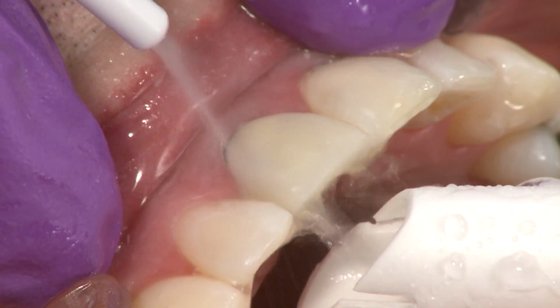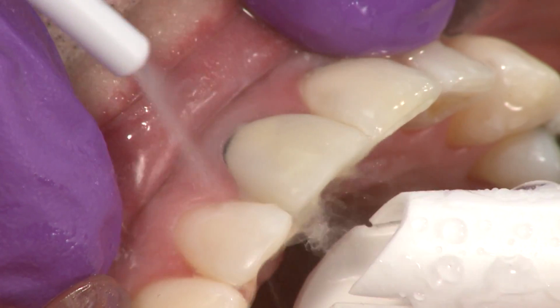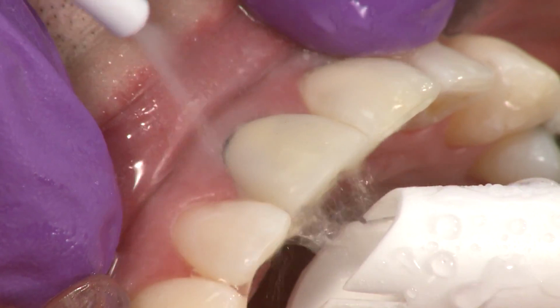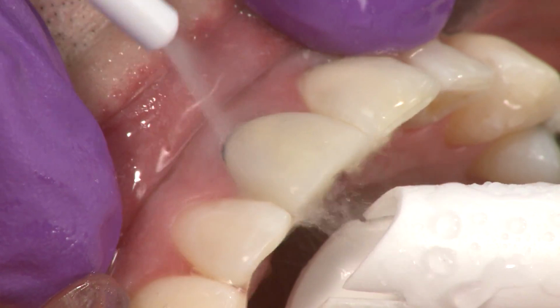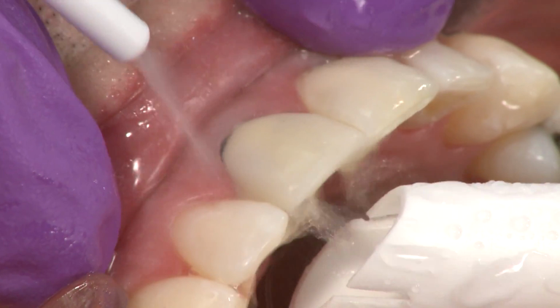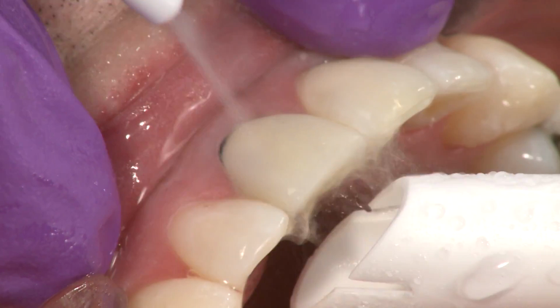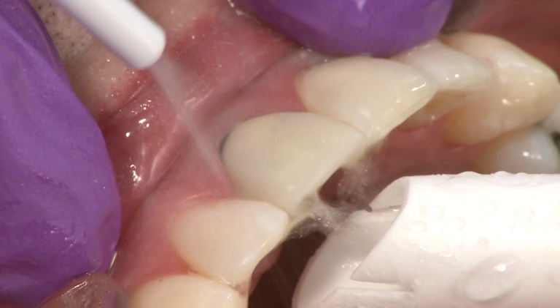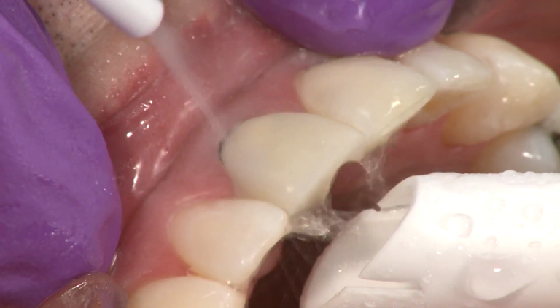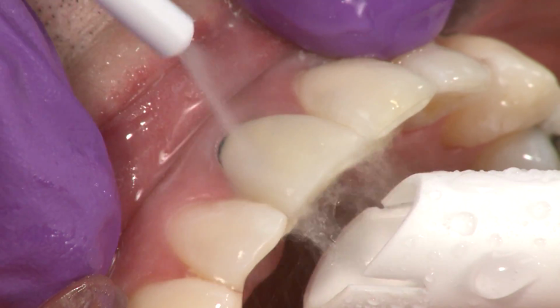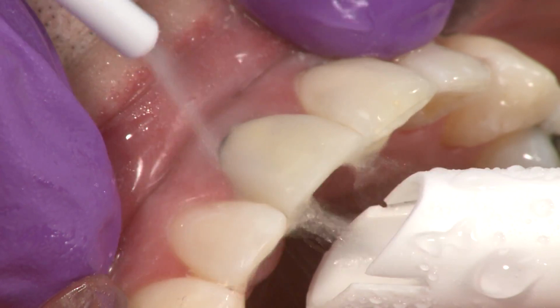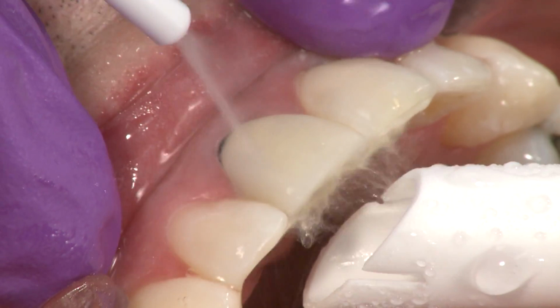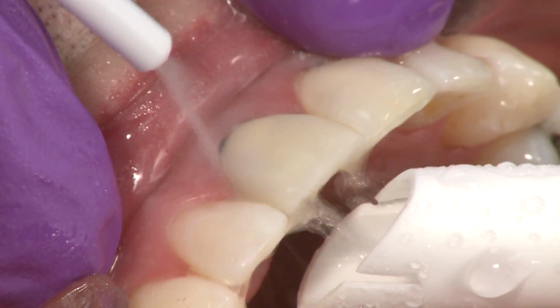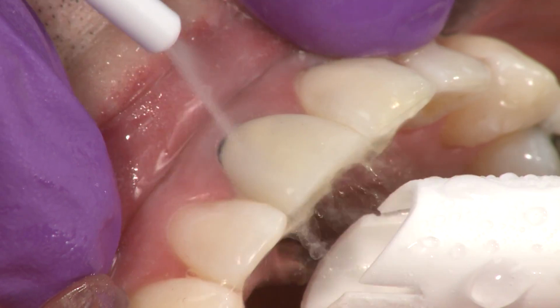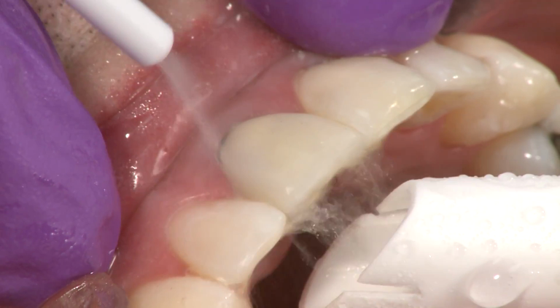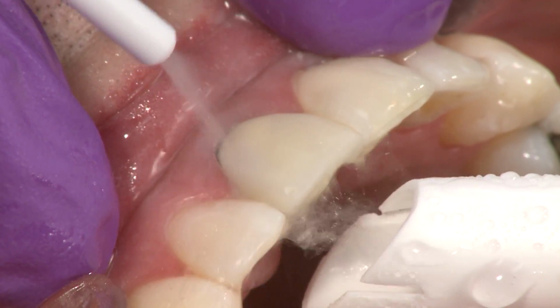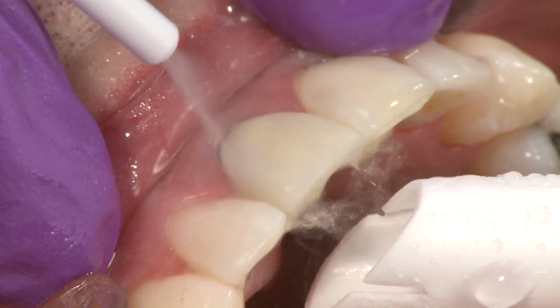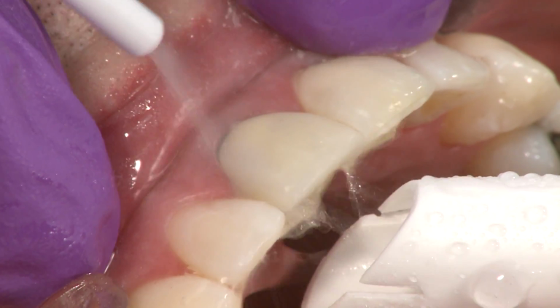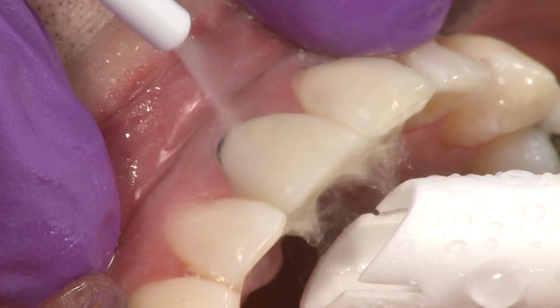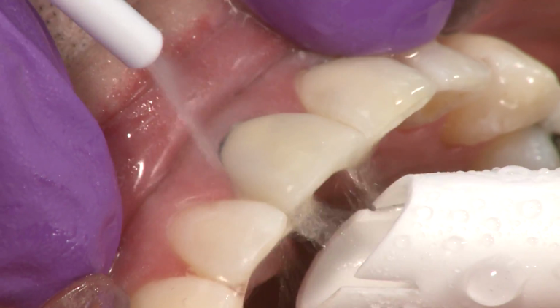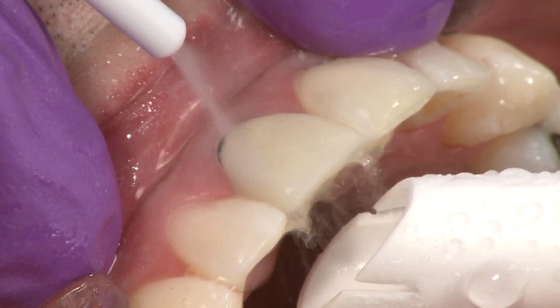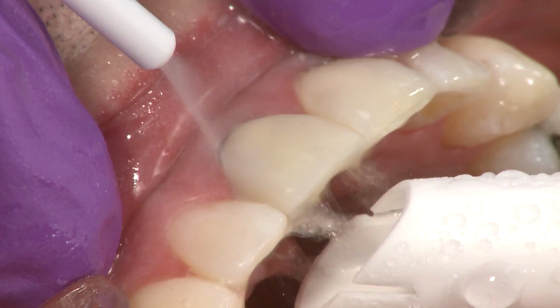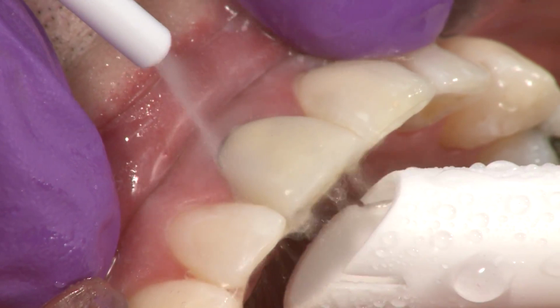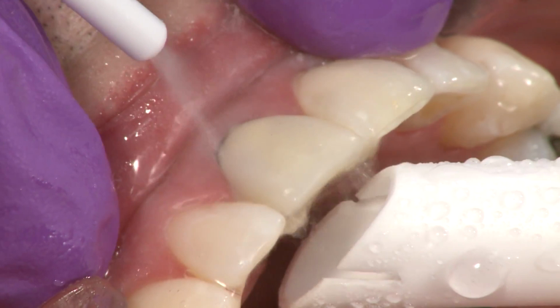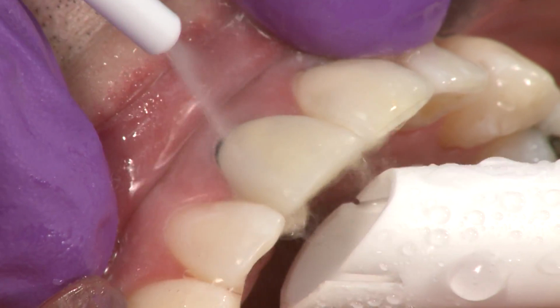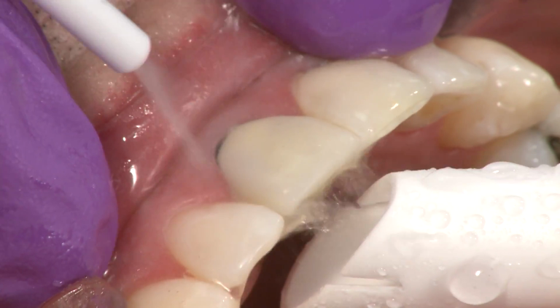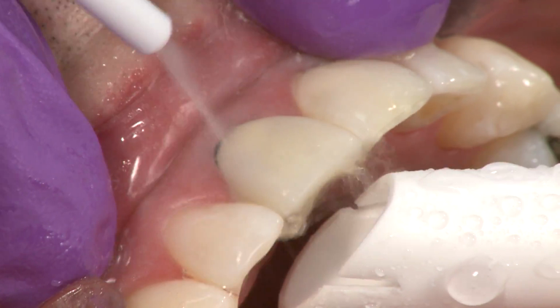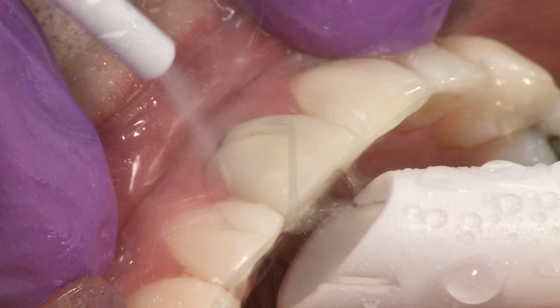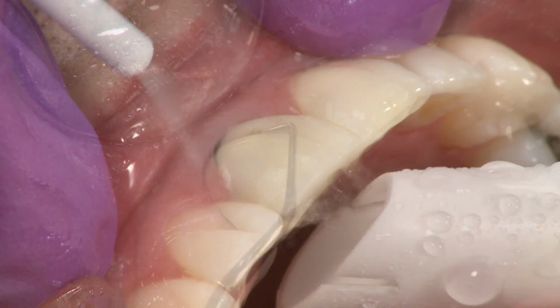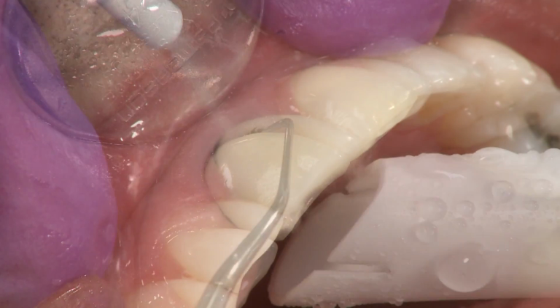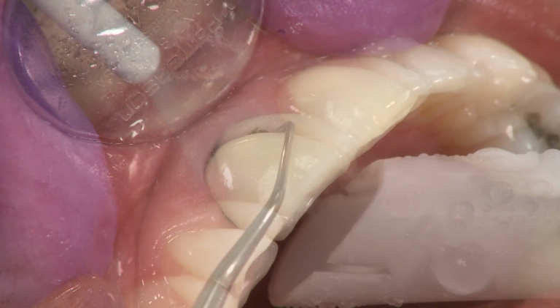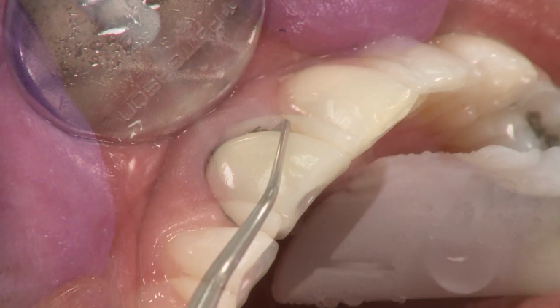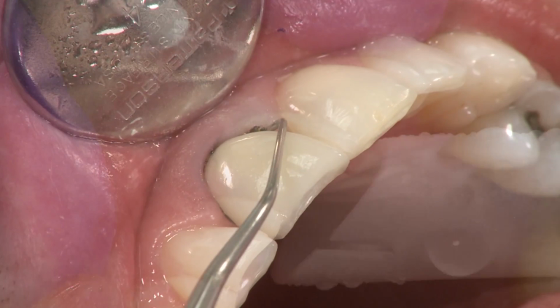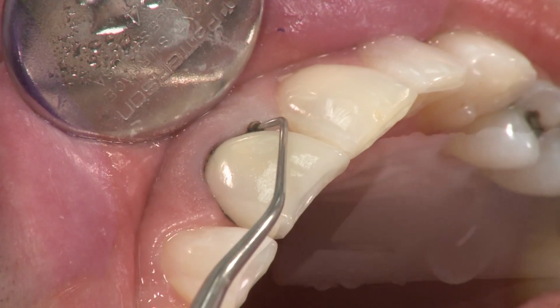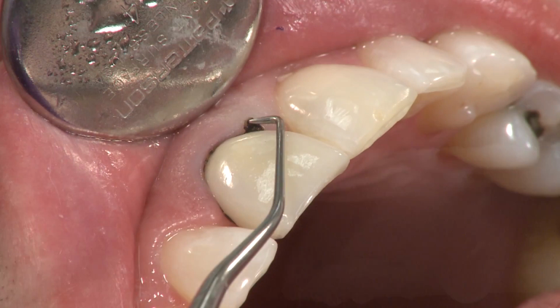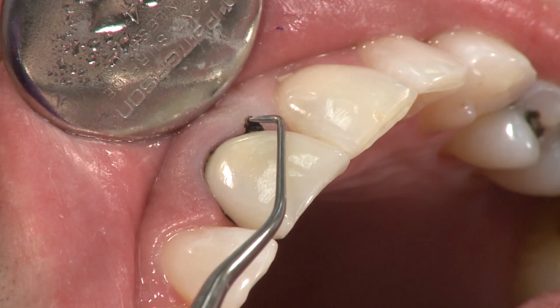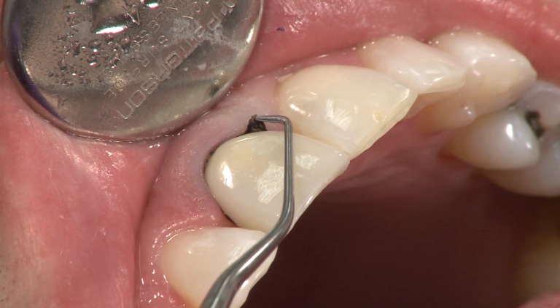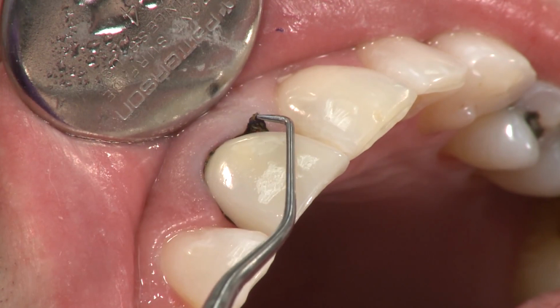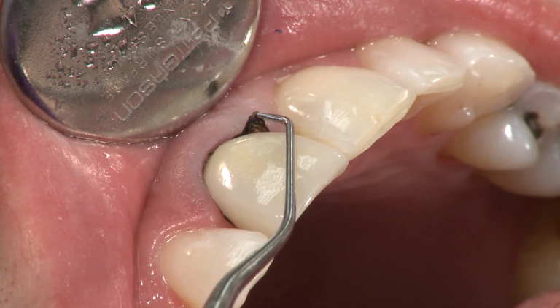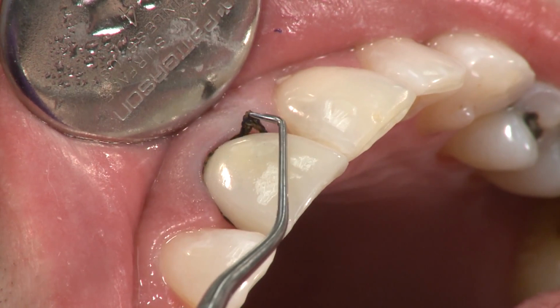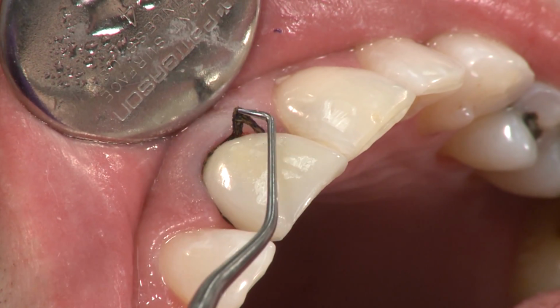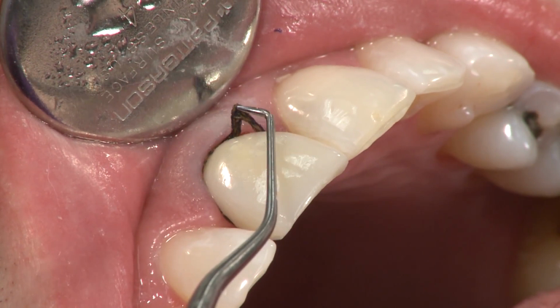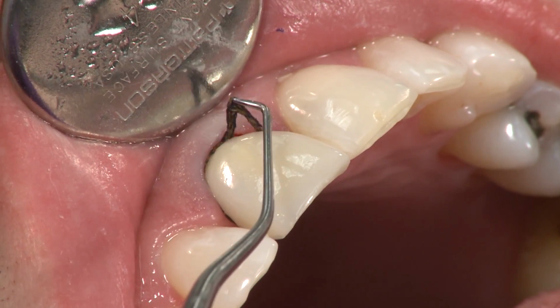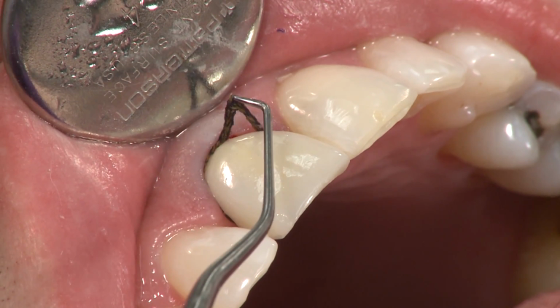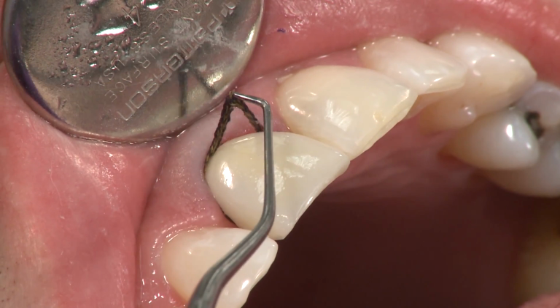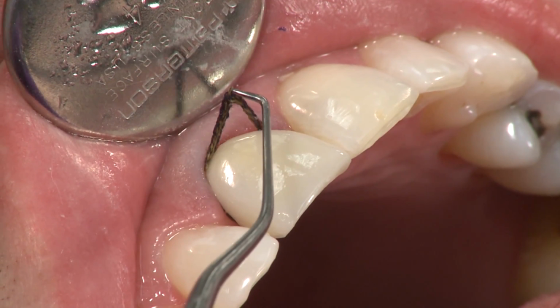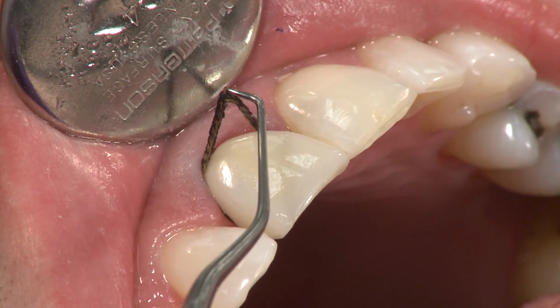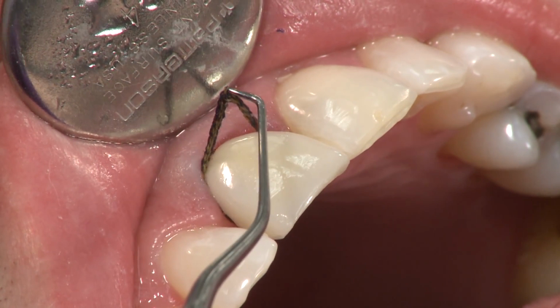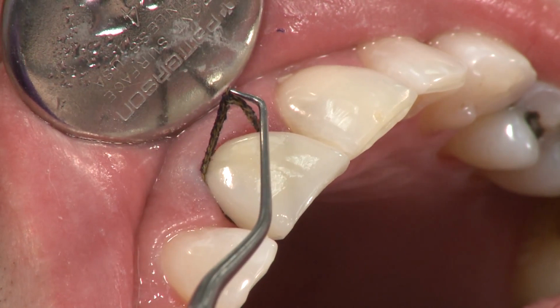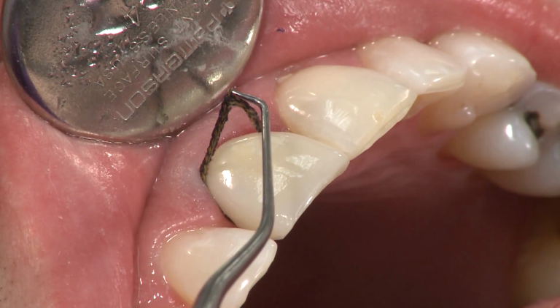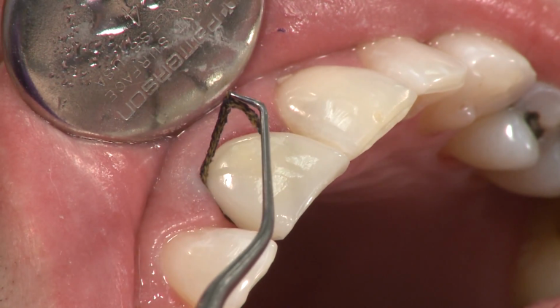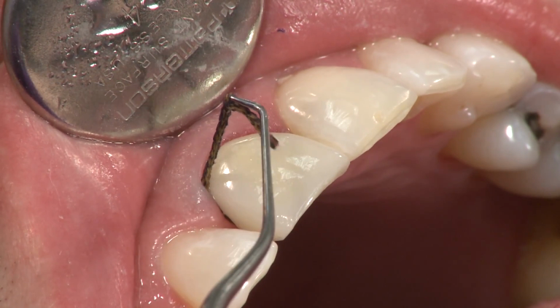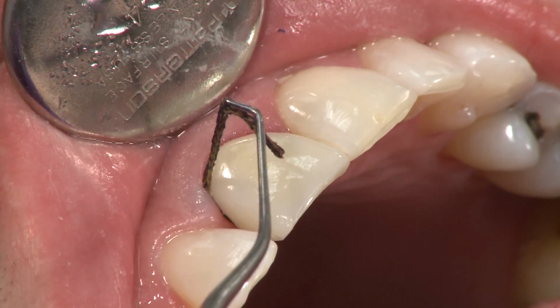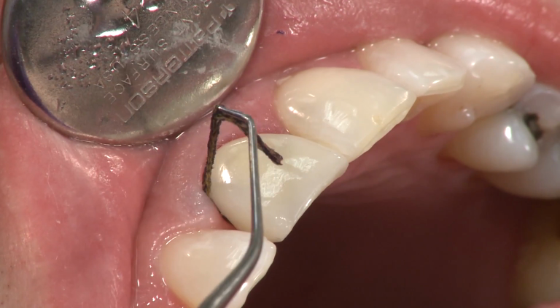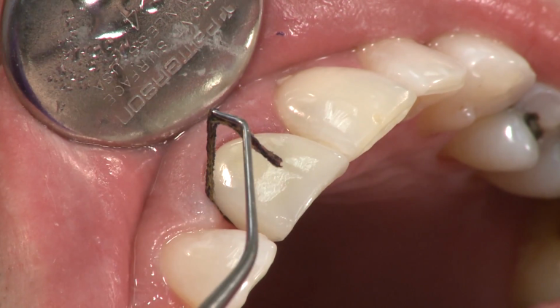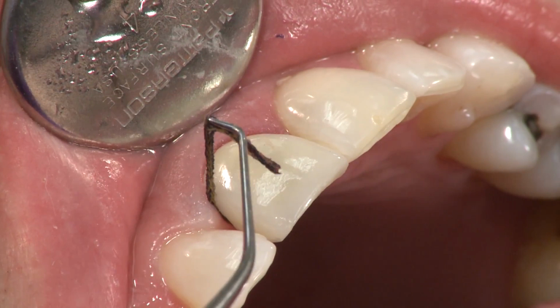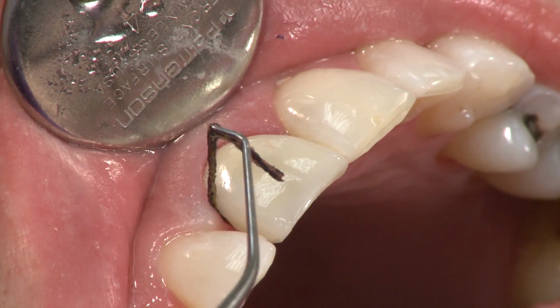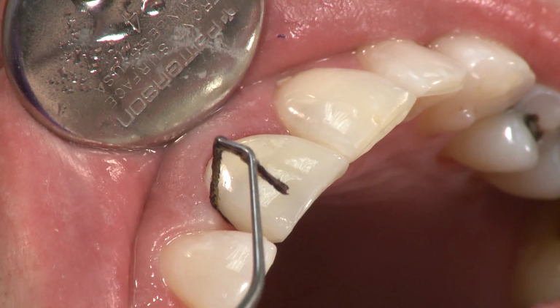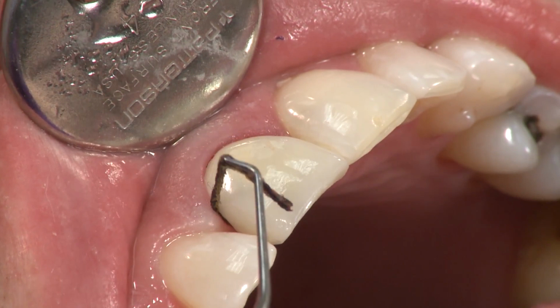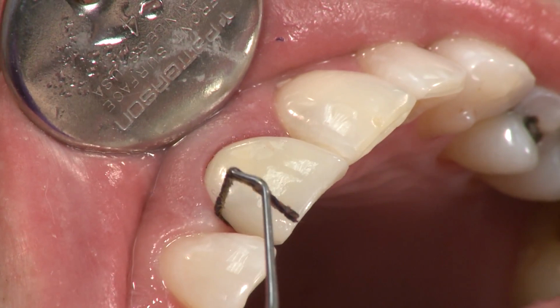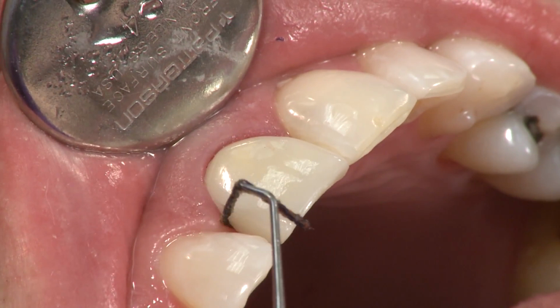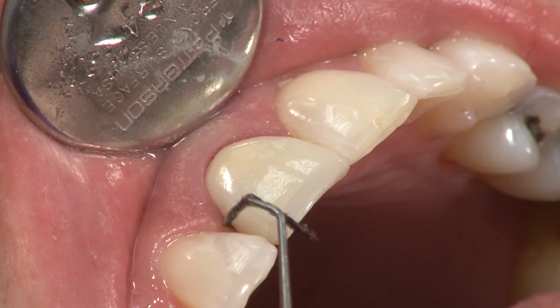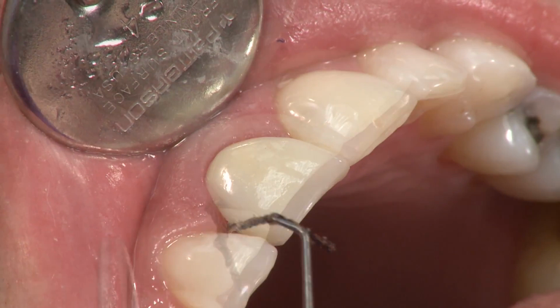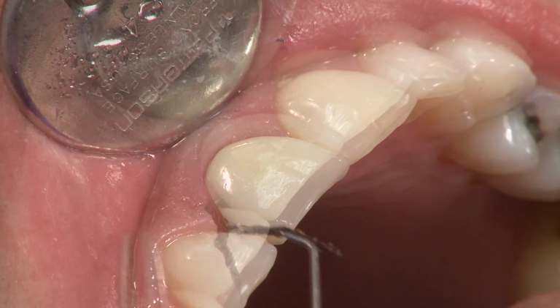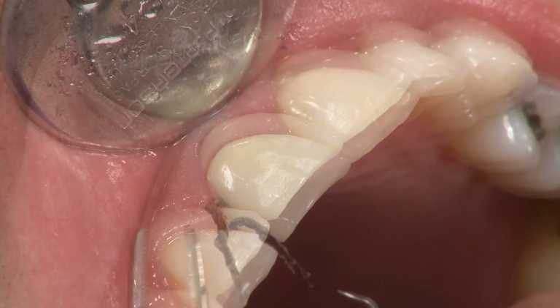Remove any excess cement and rinse. If retraction cord was used, remove the retraction cord.